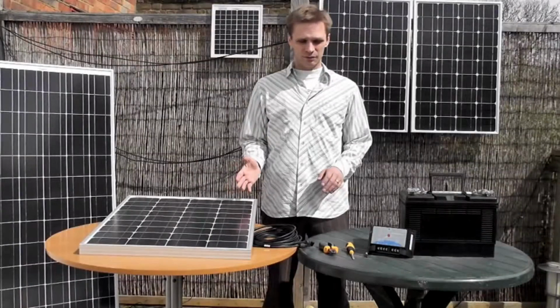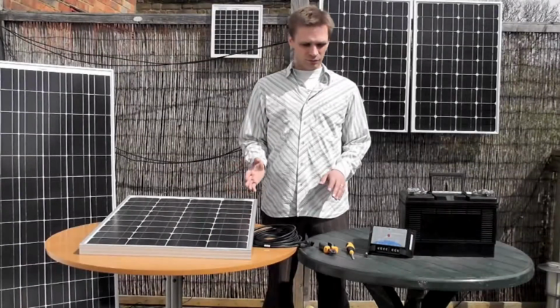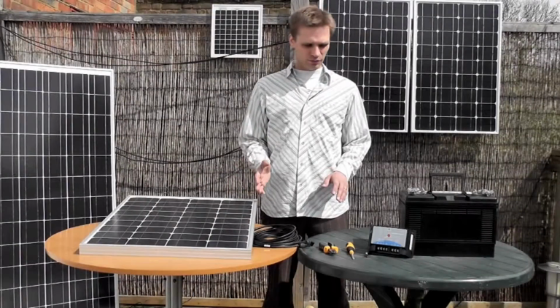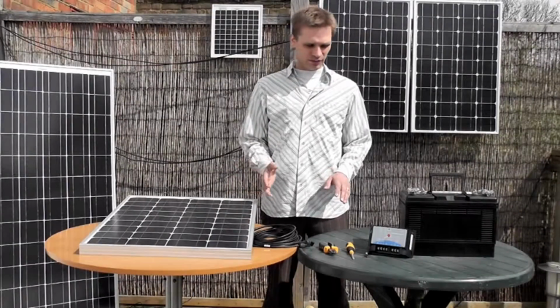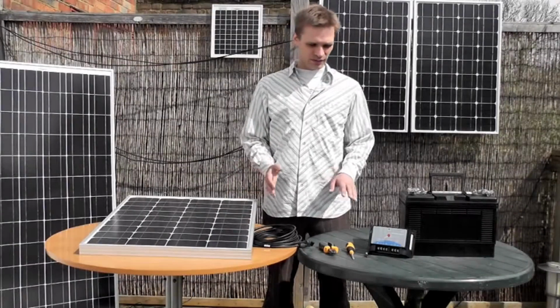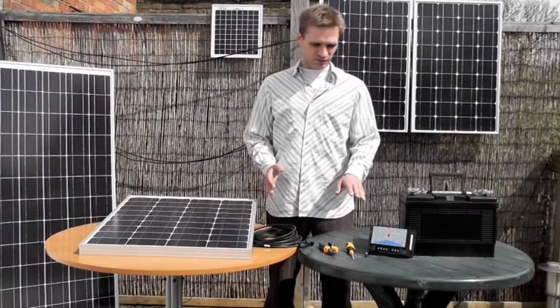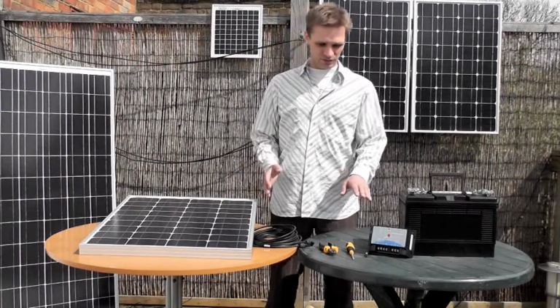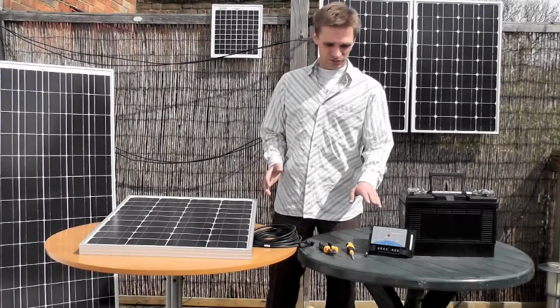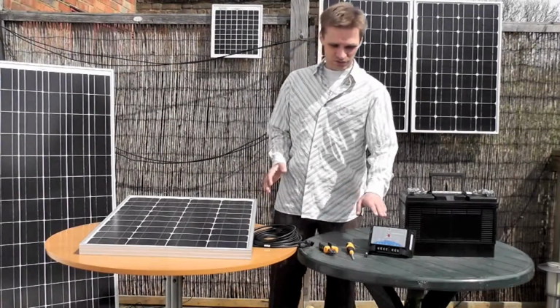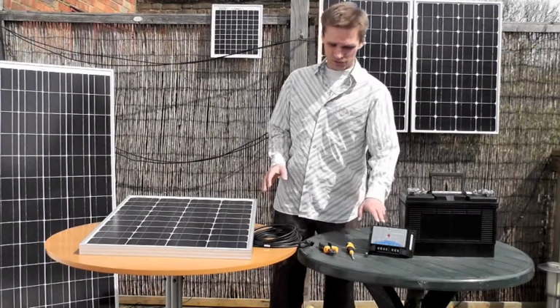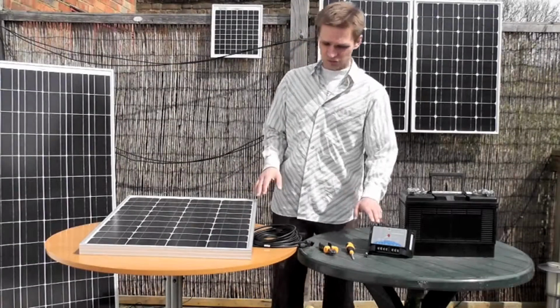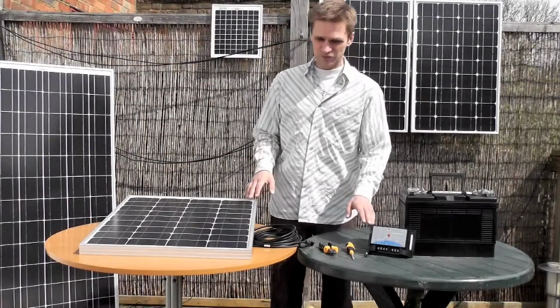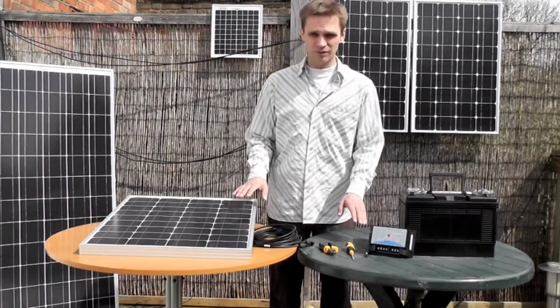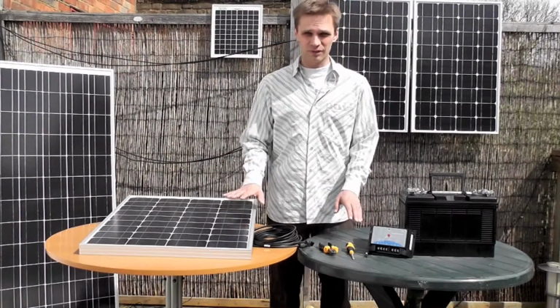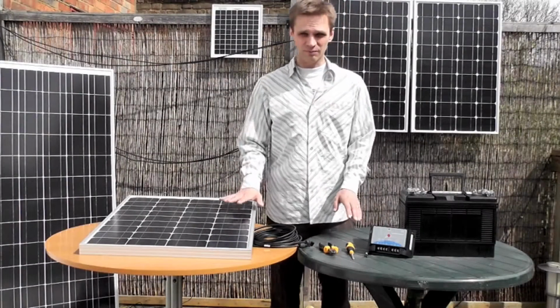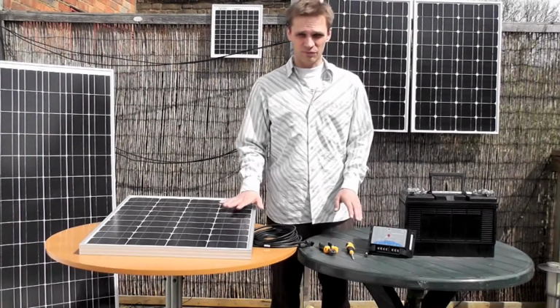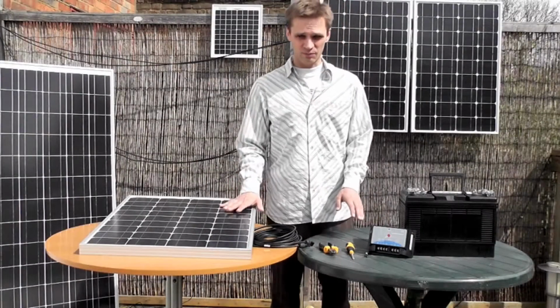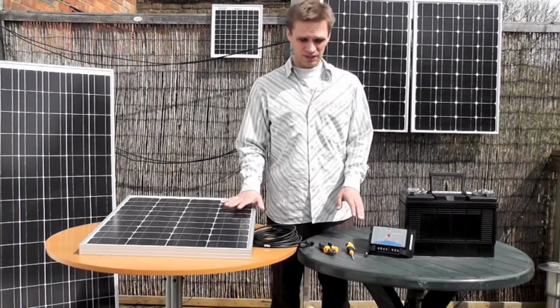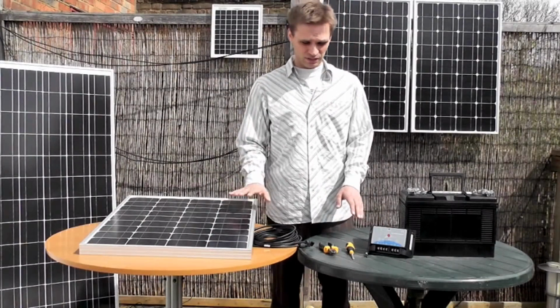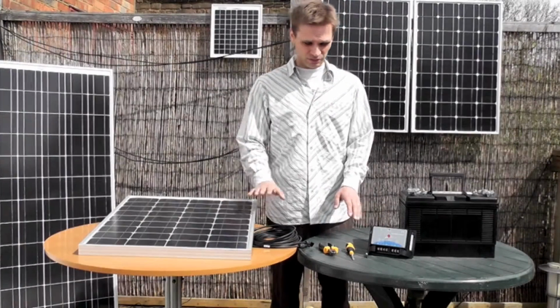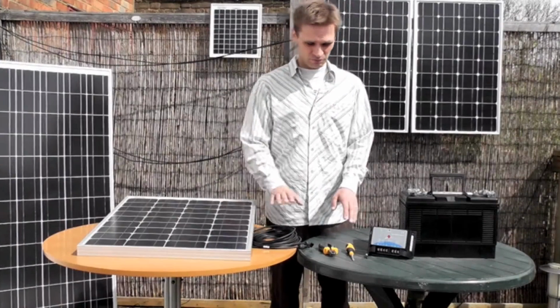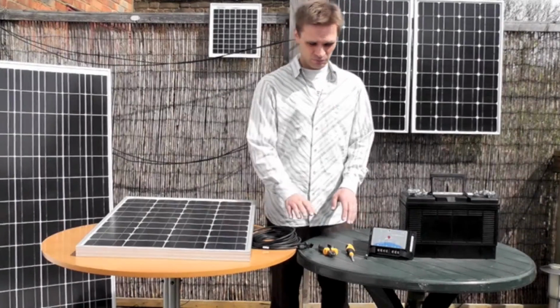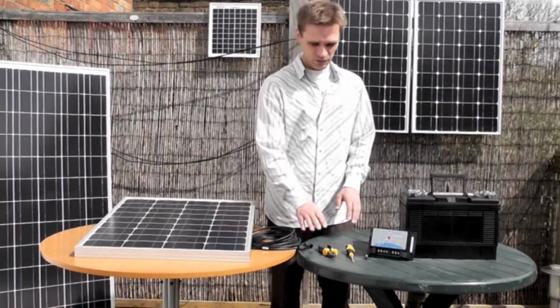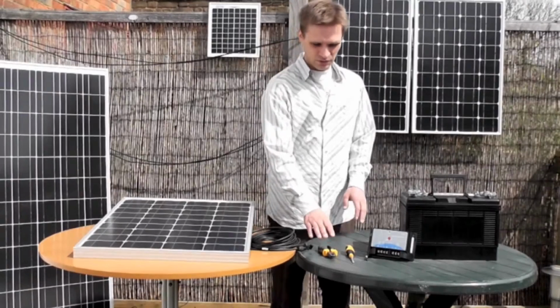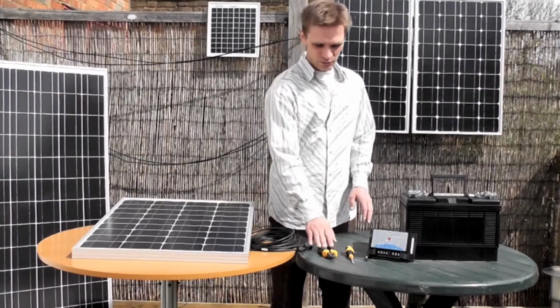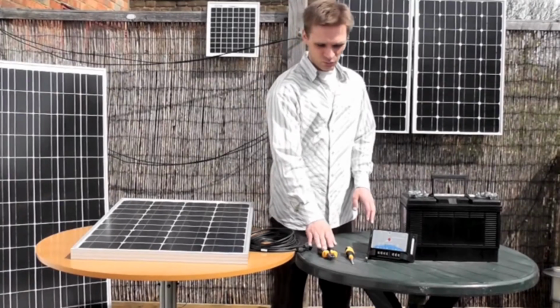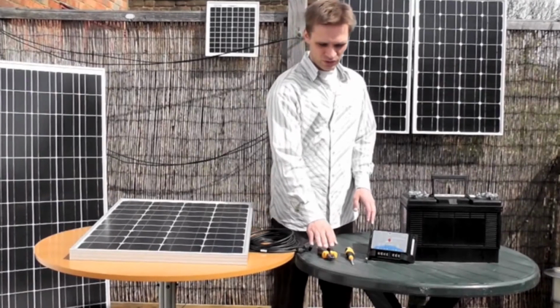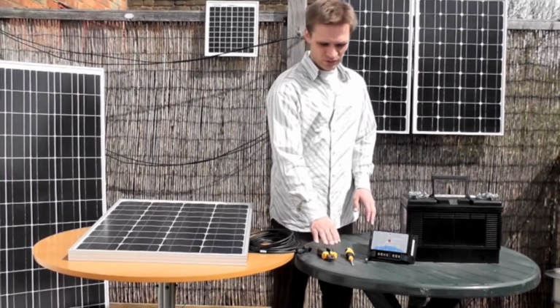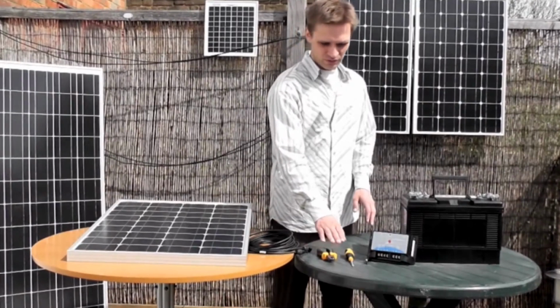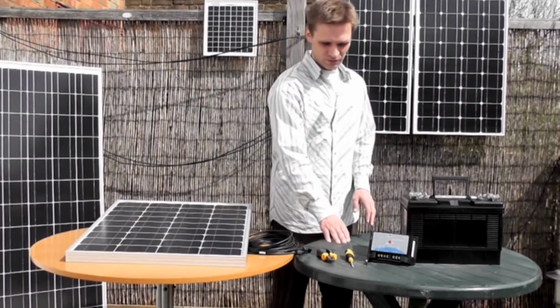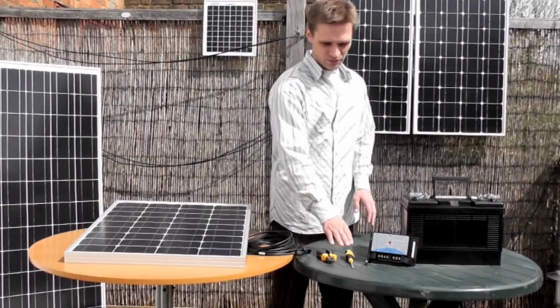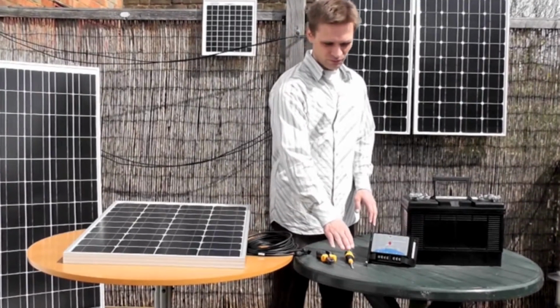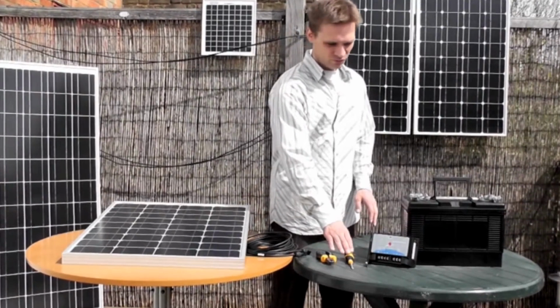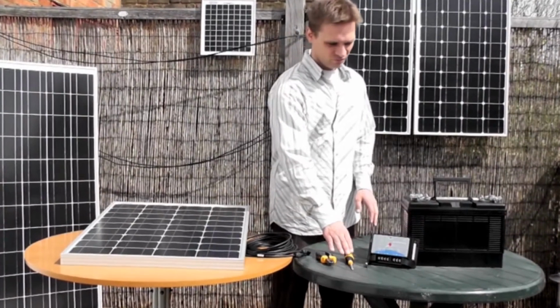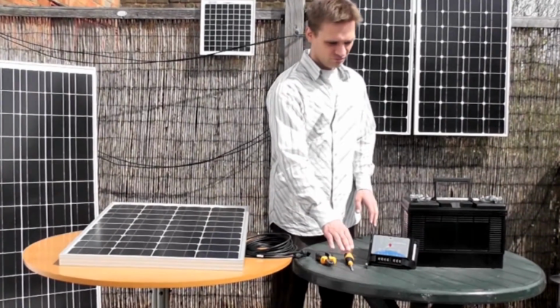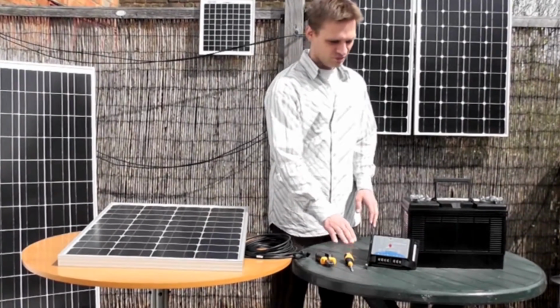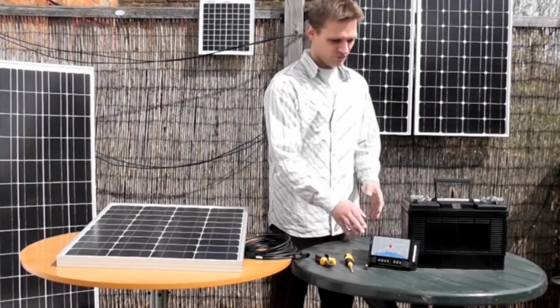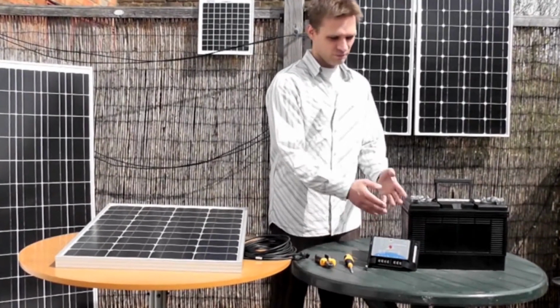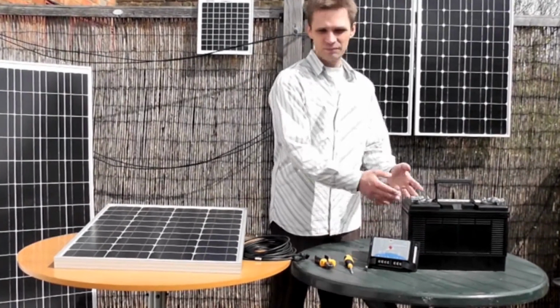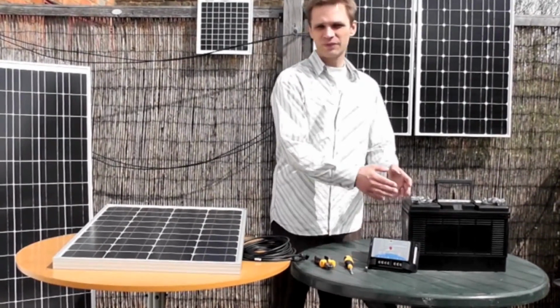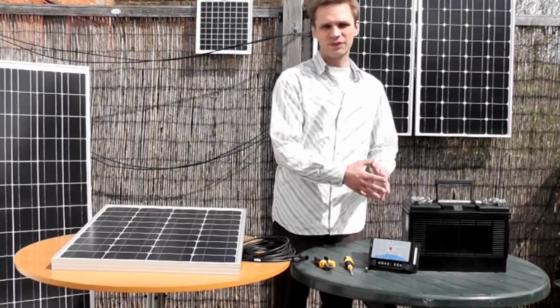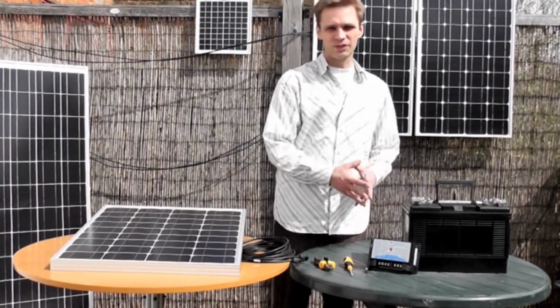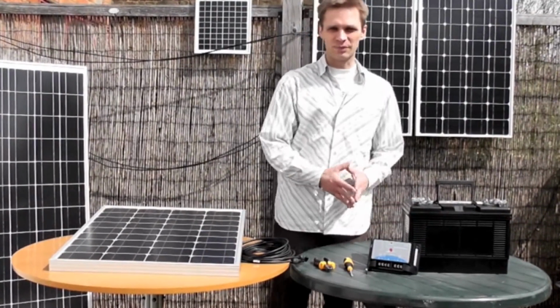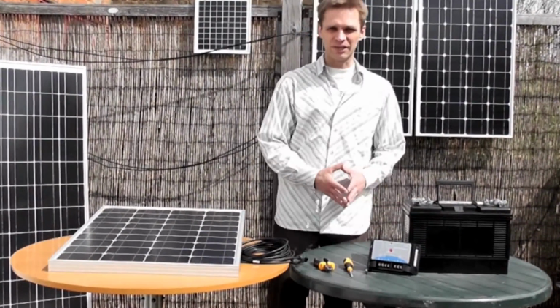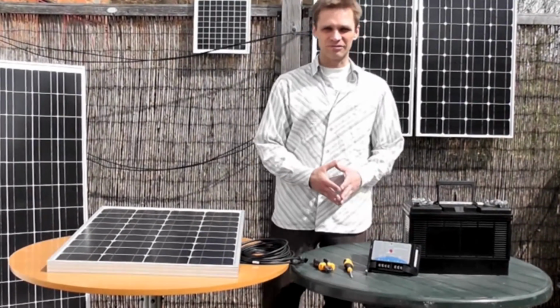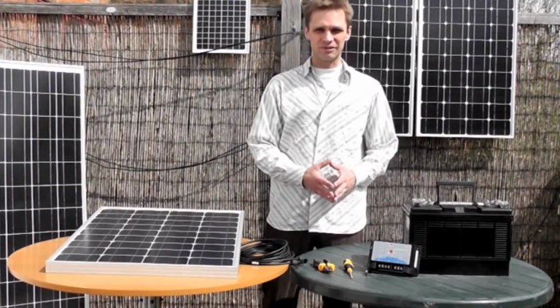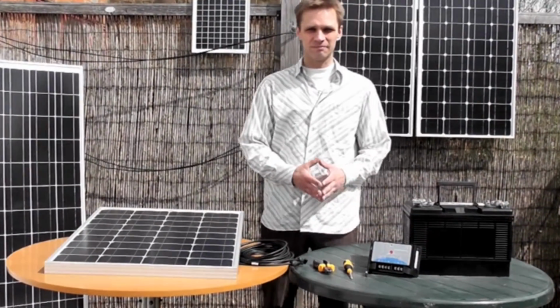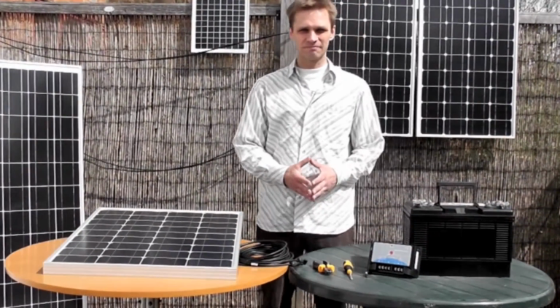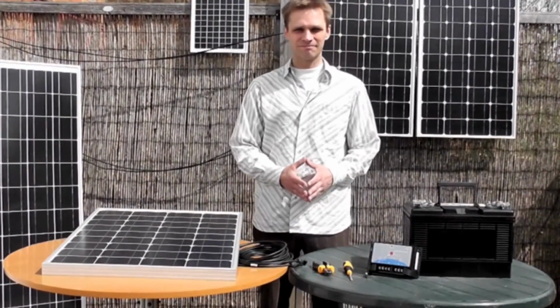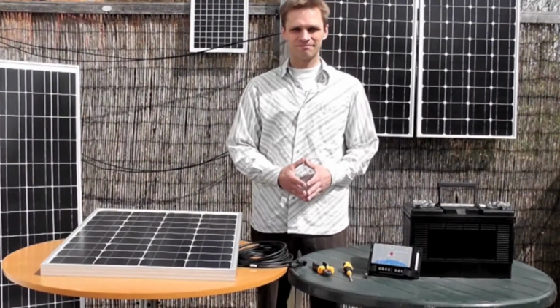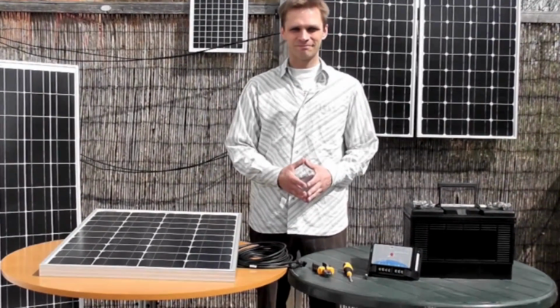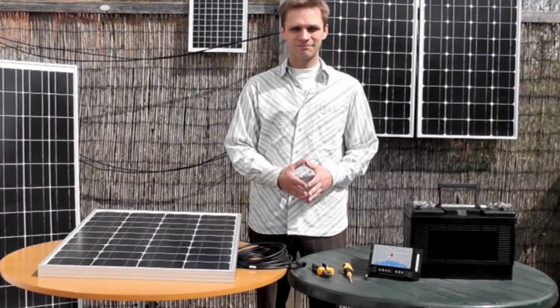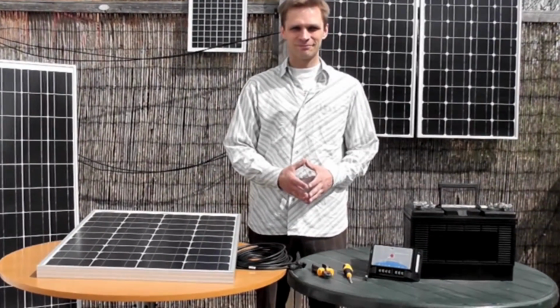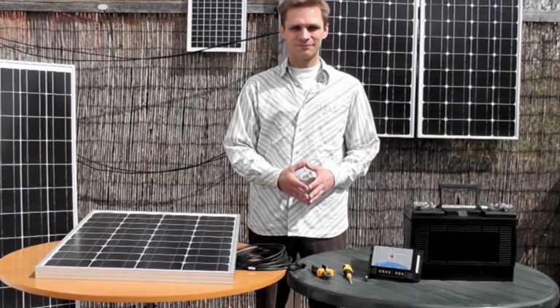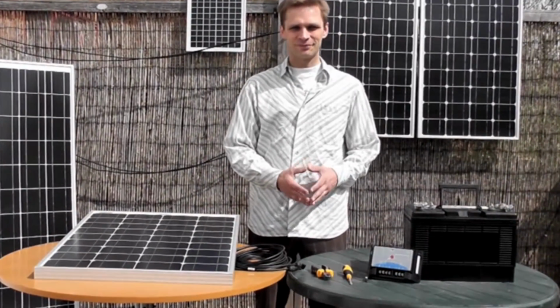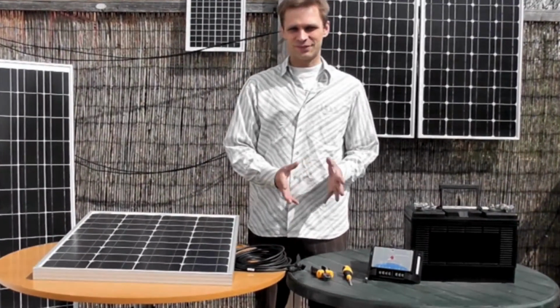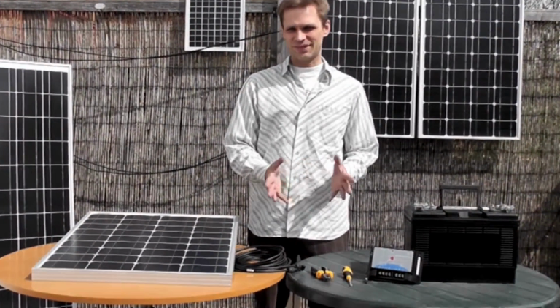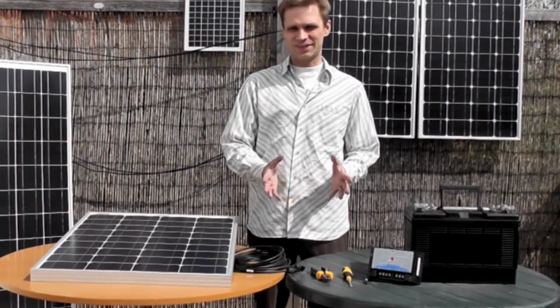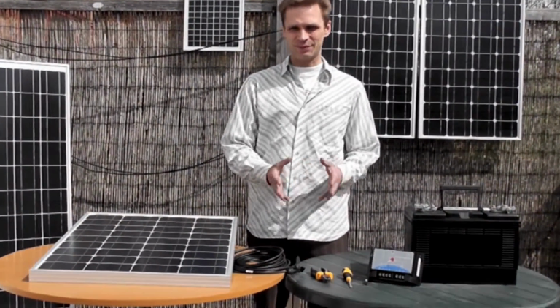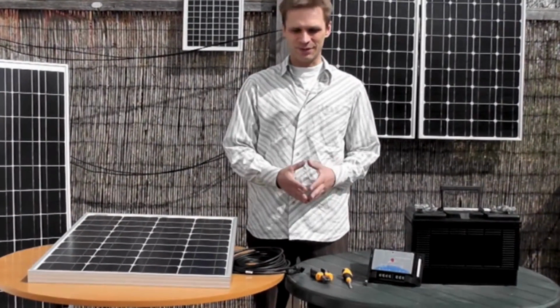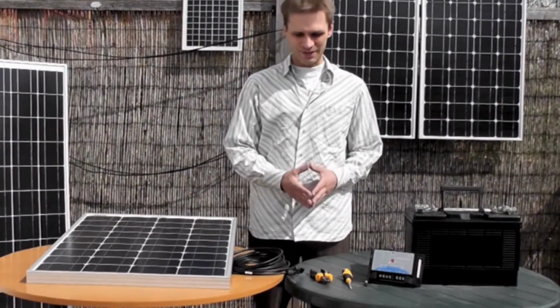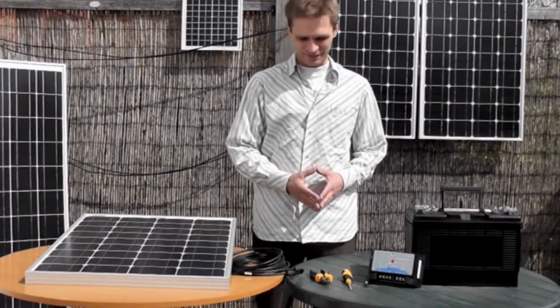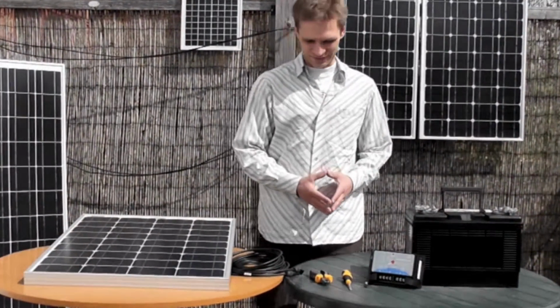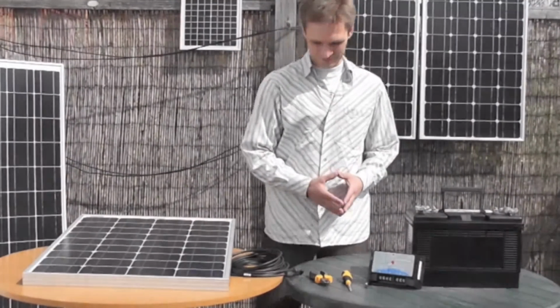All you need is the charge controller, the panel, wire cutters, screwdriver, and your battery. So here's how we go about it.